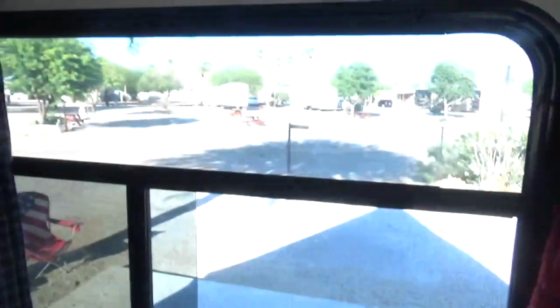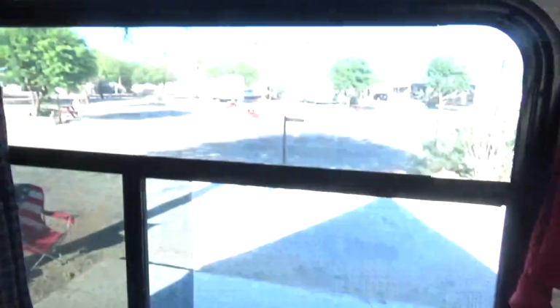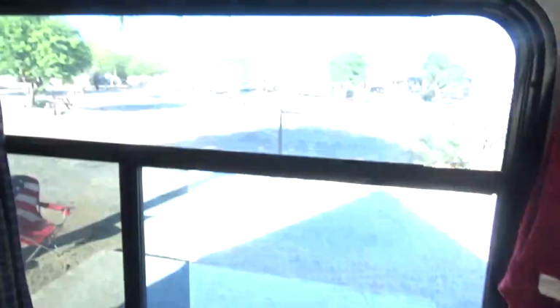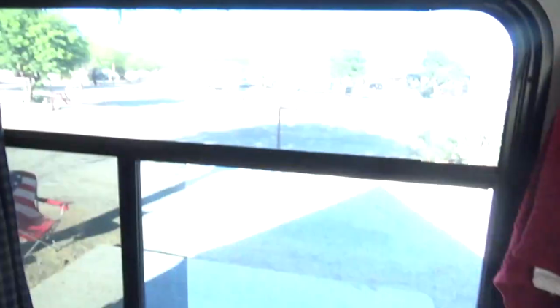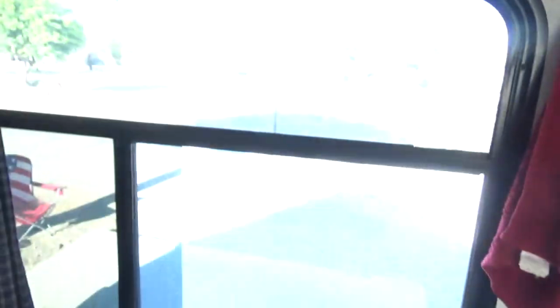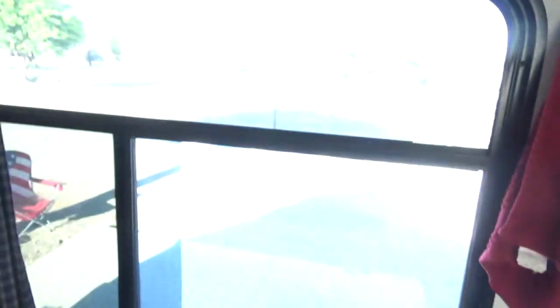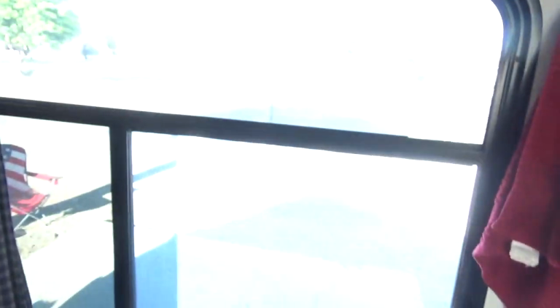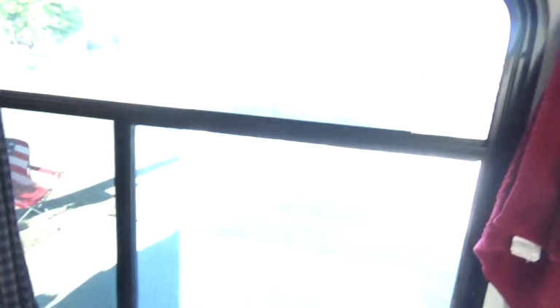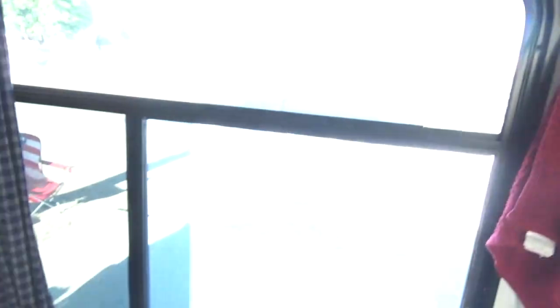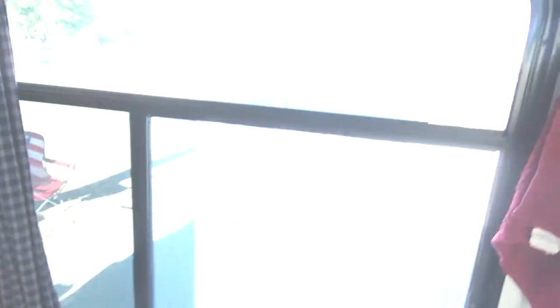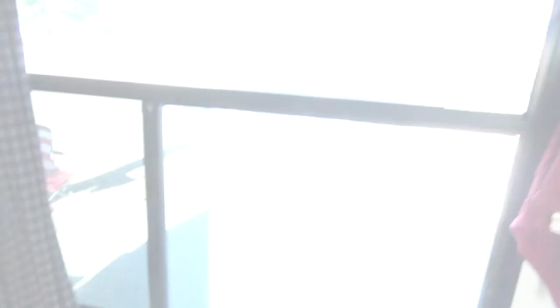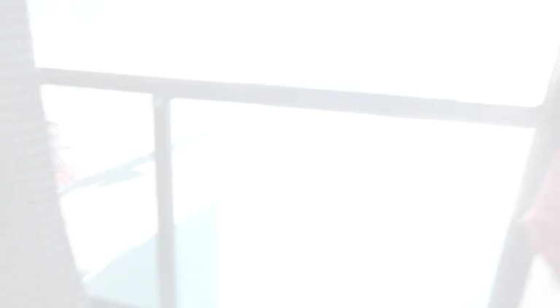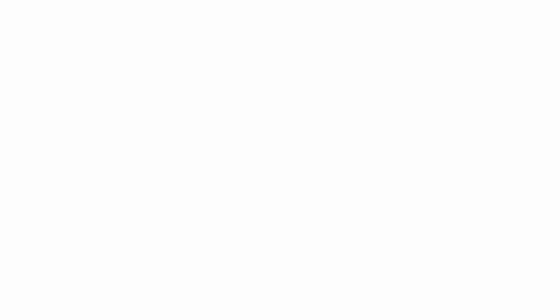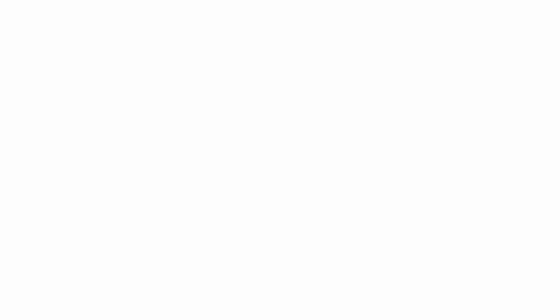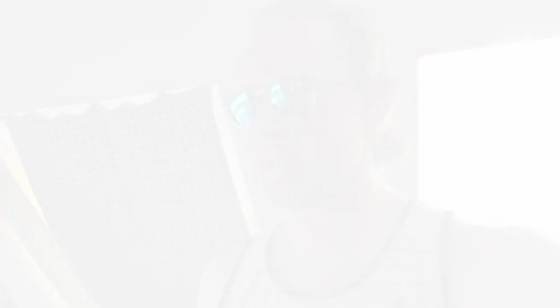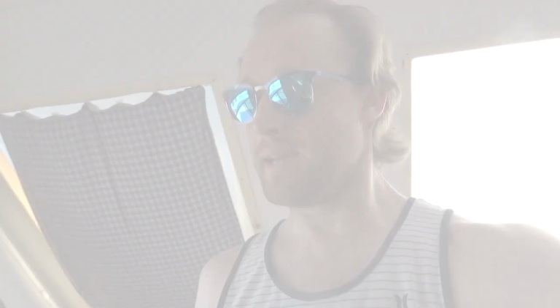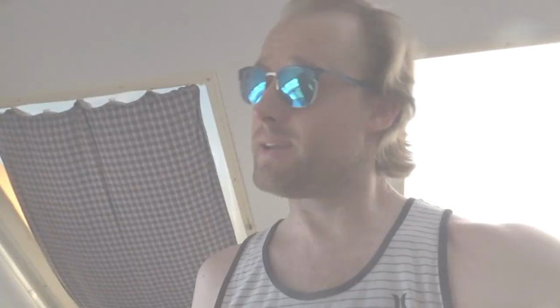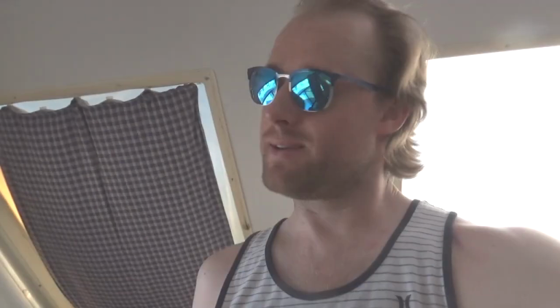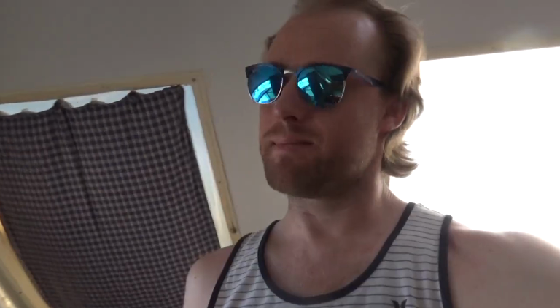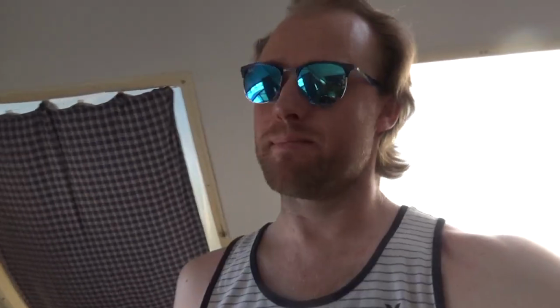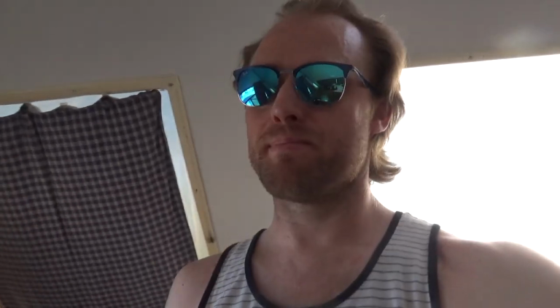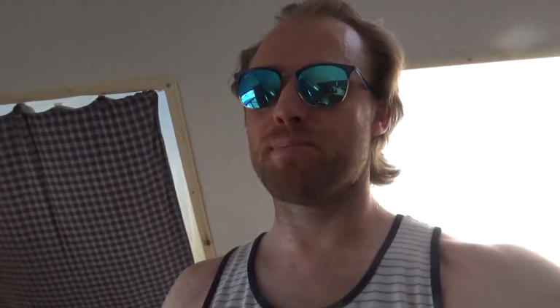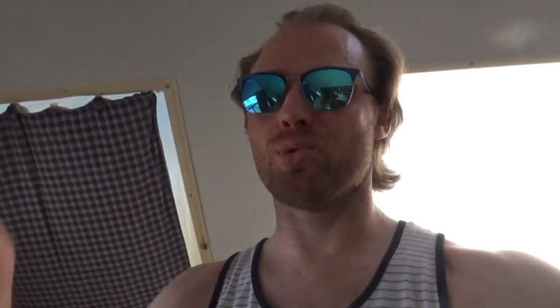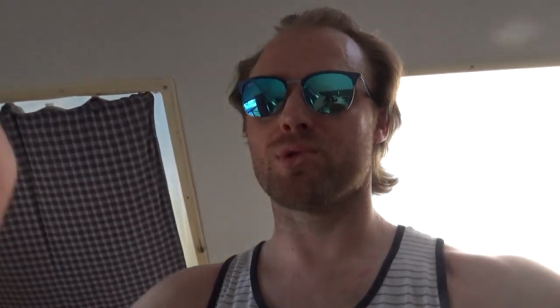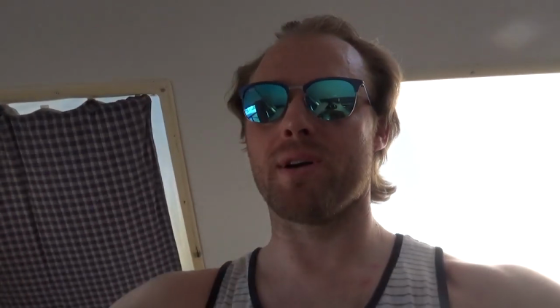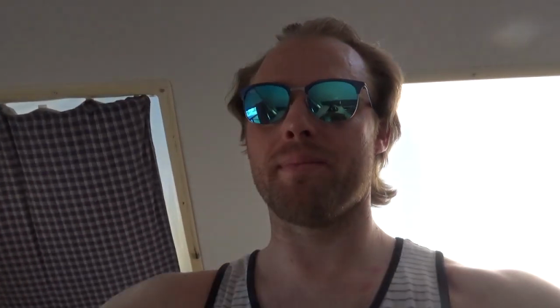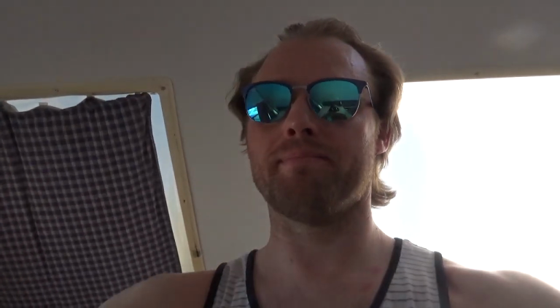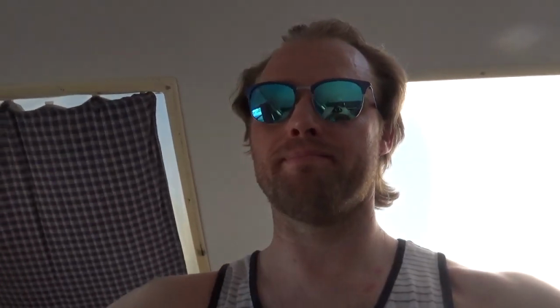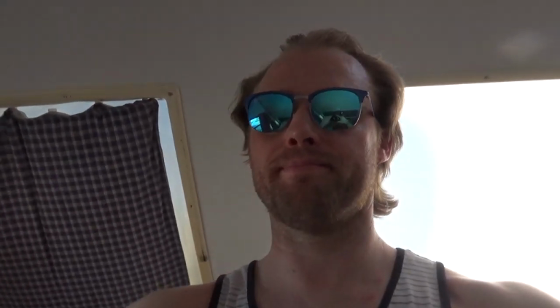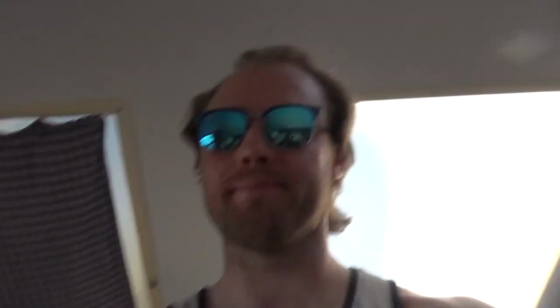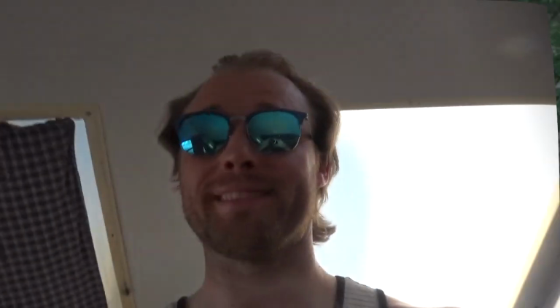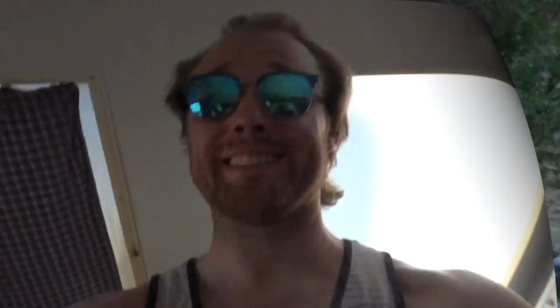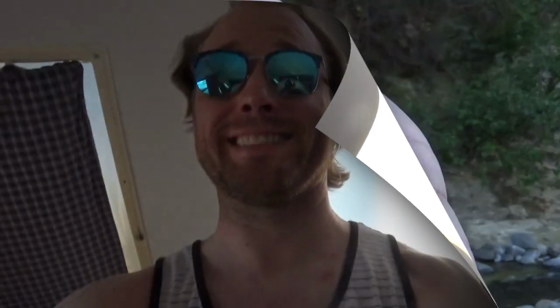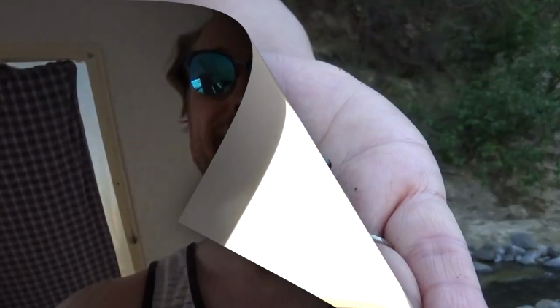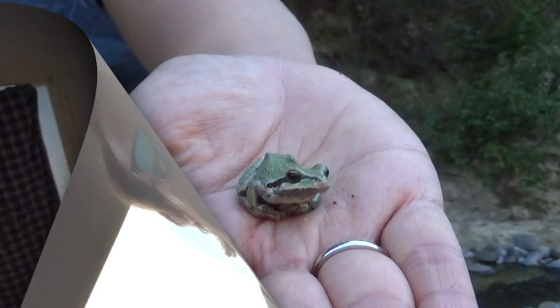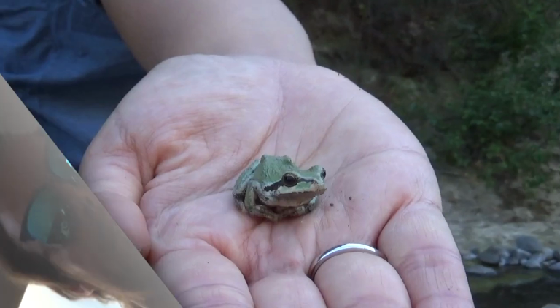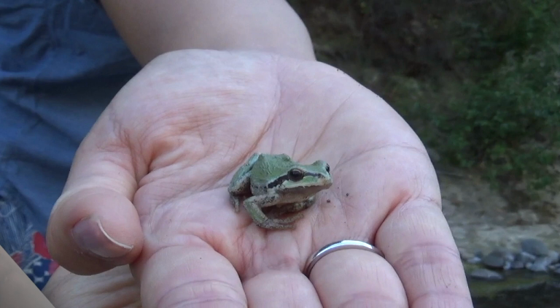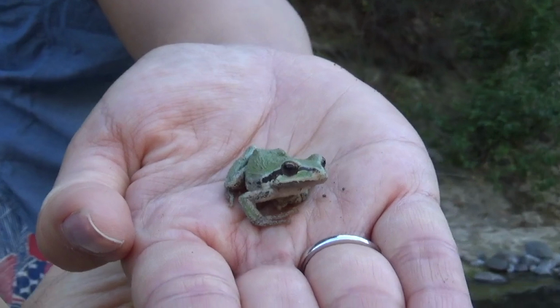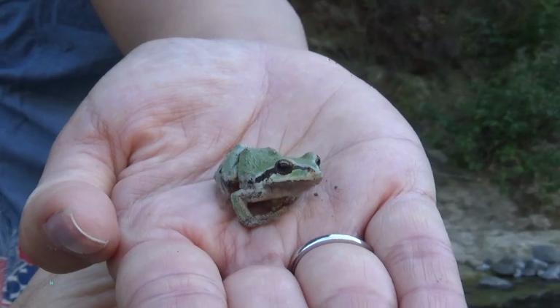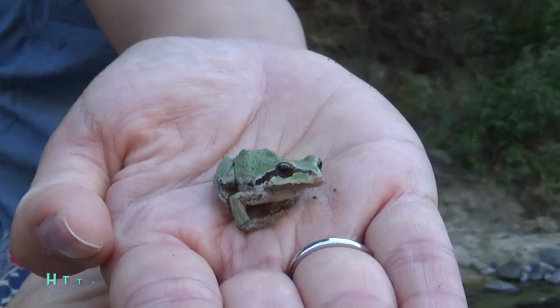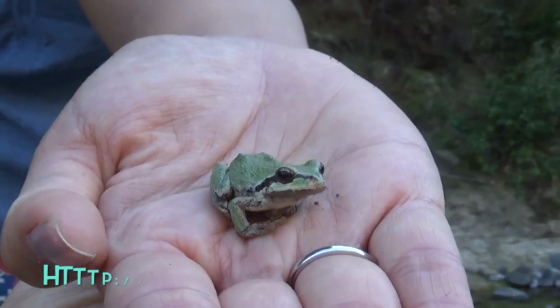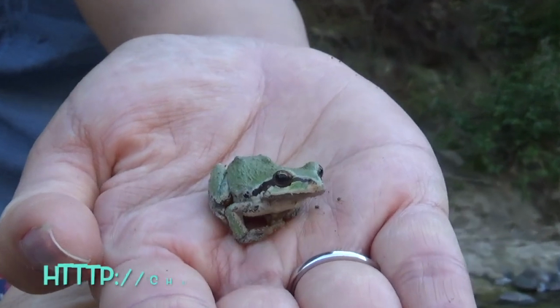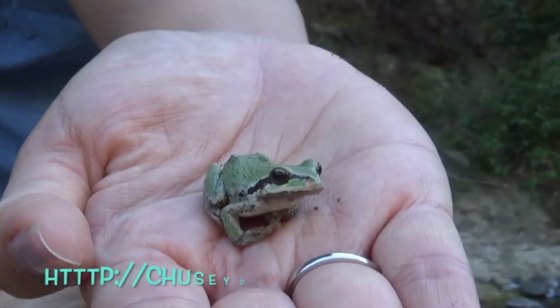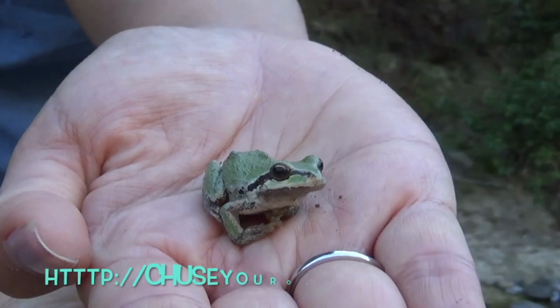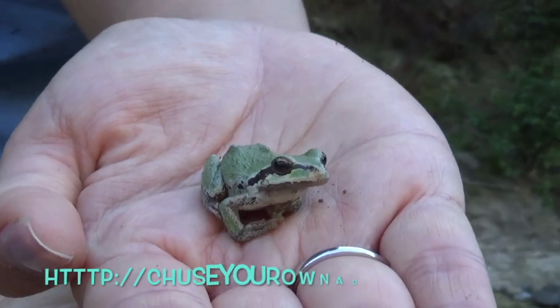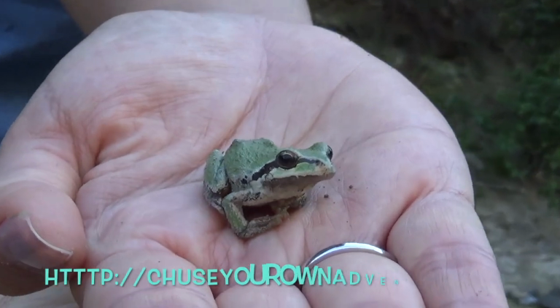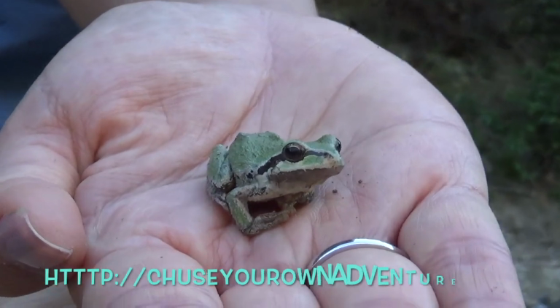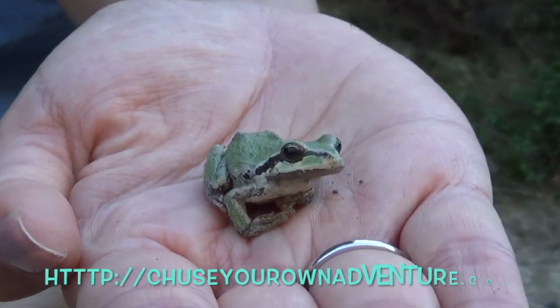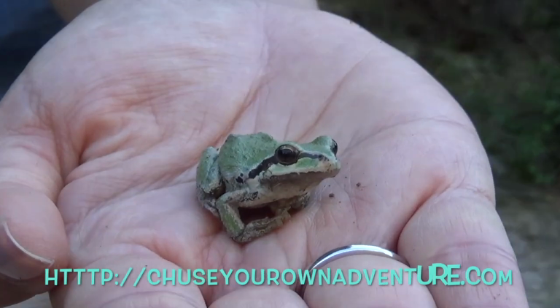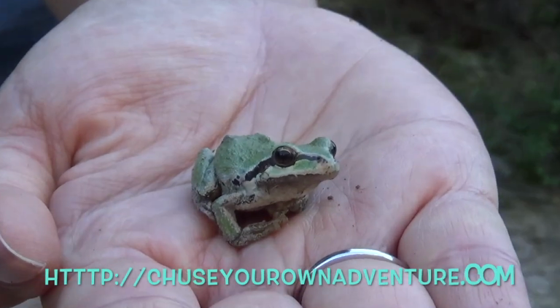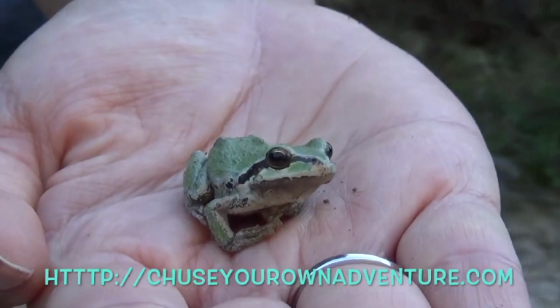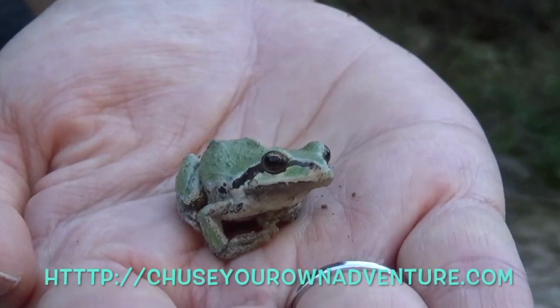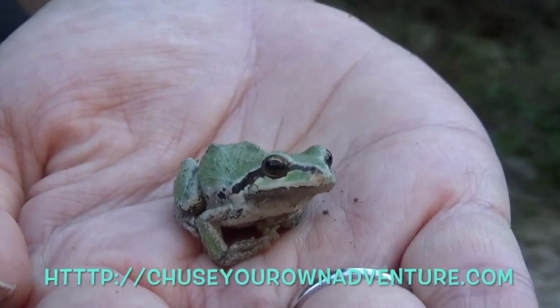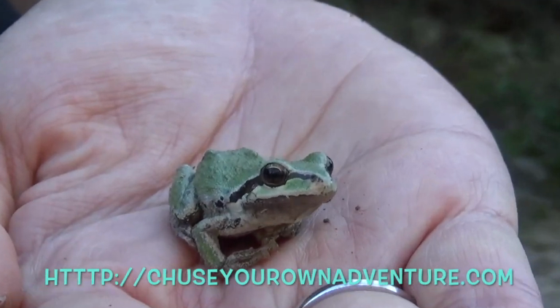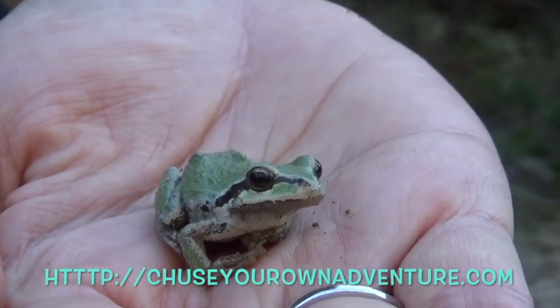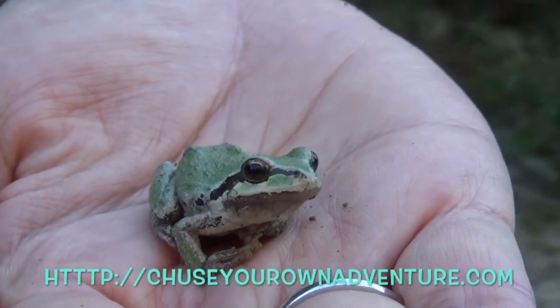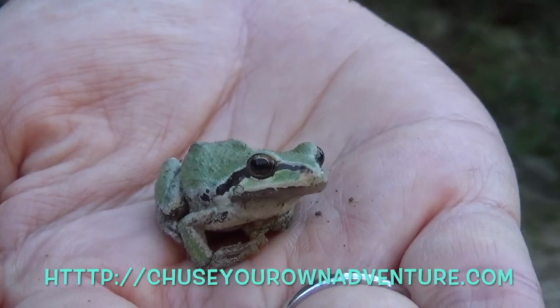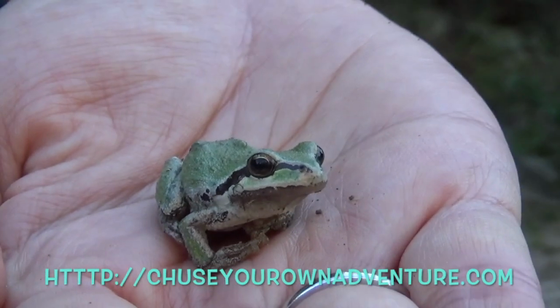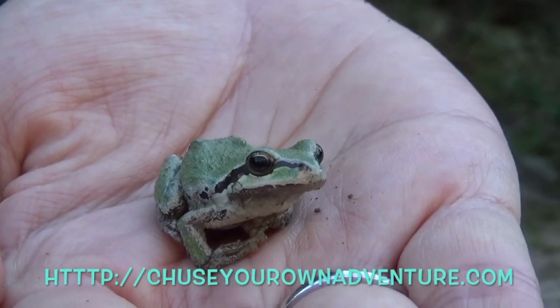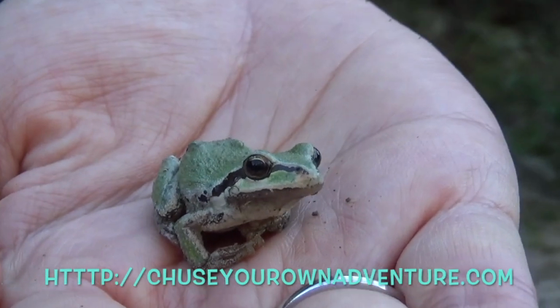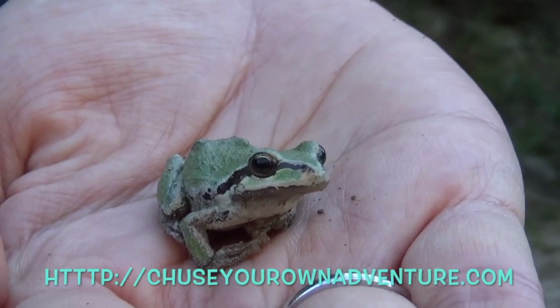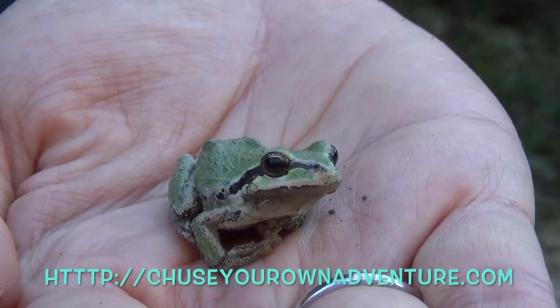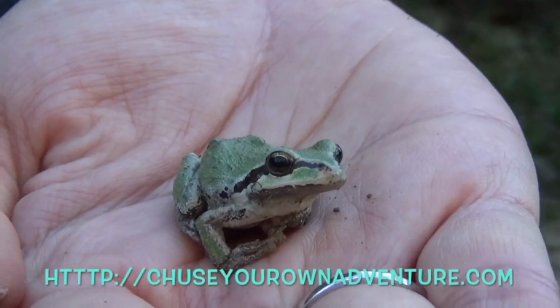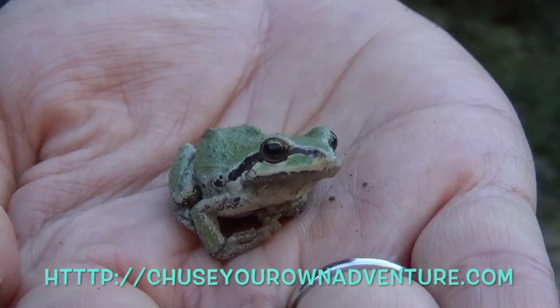Now that everything is finally connected — full time. Choose your own adventure. Time to hit the road.